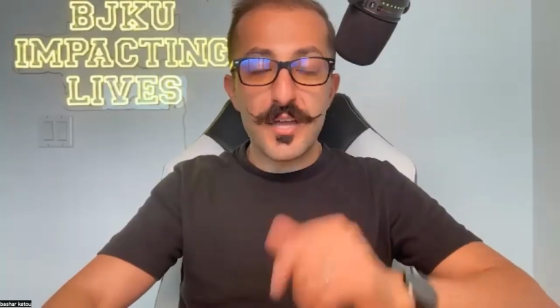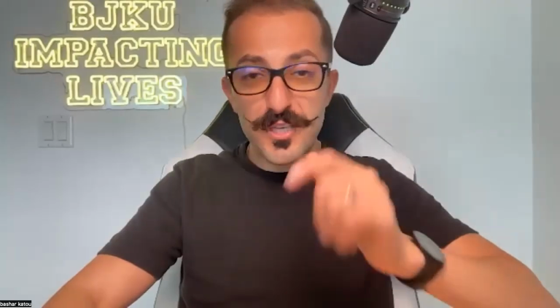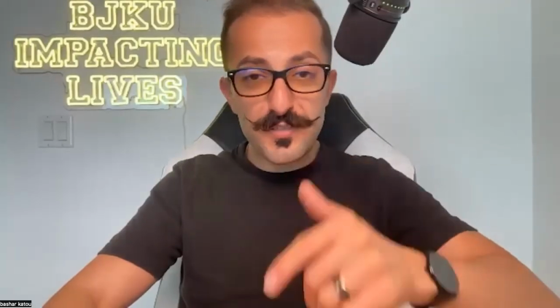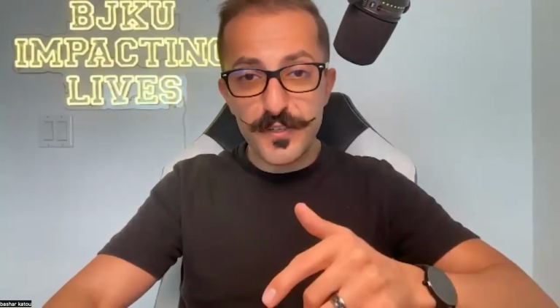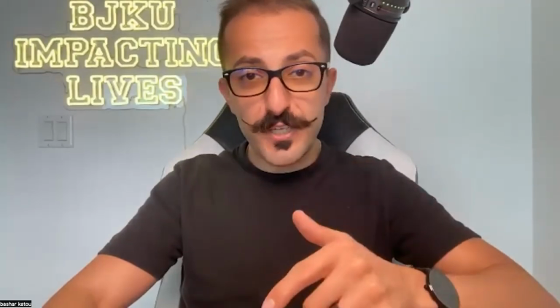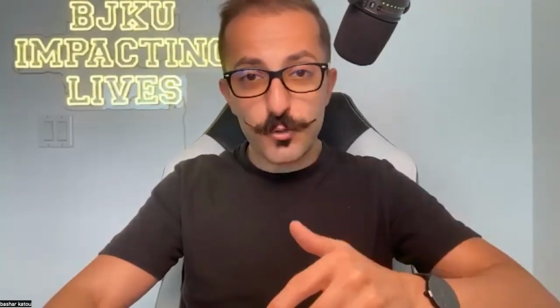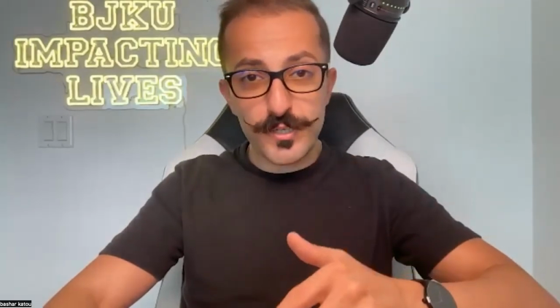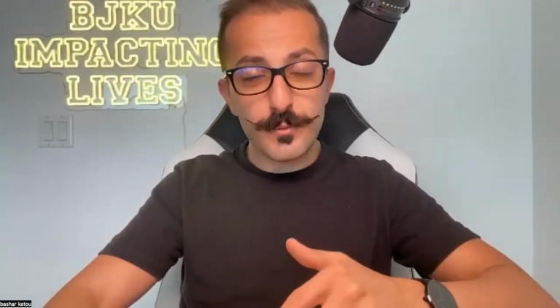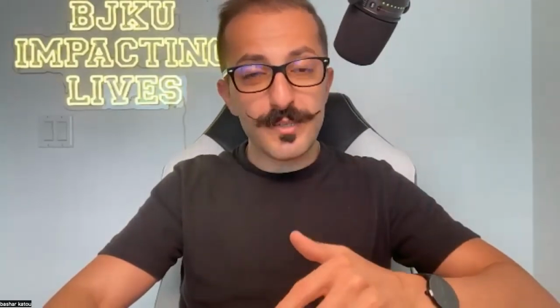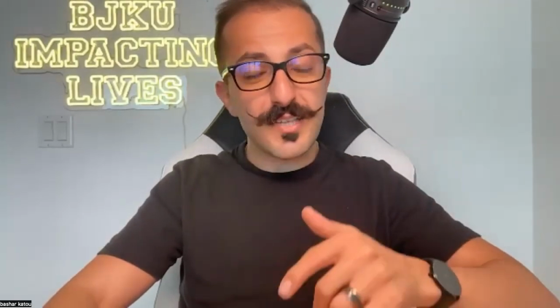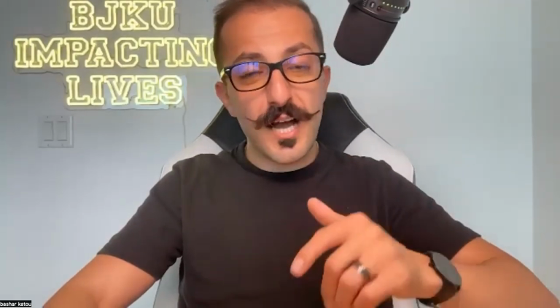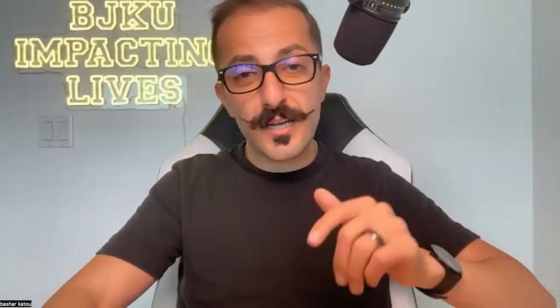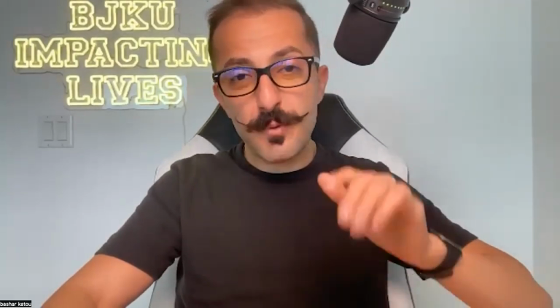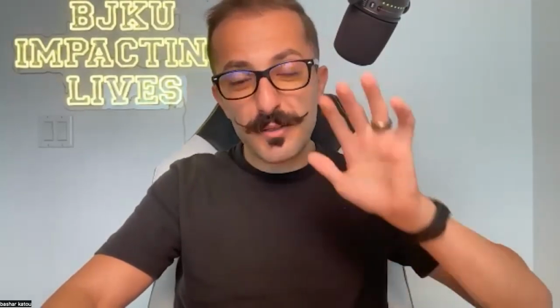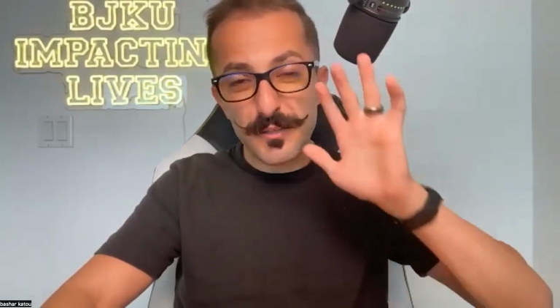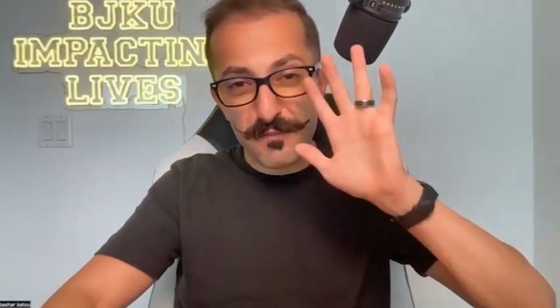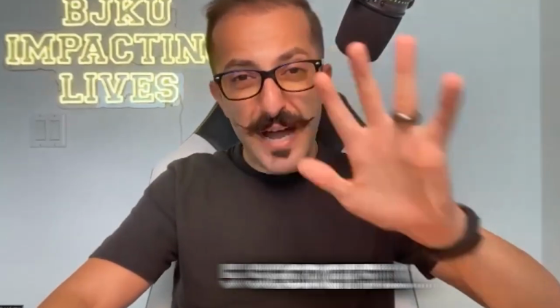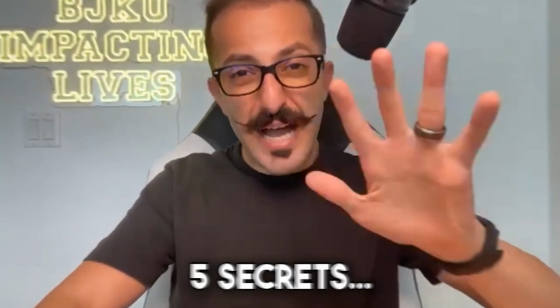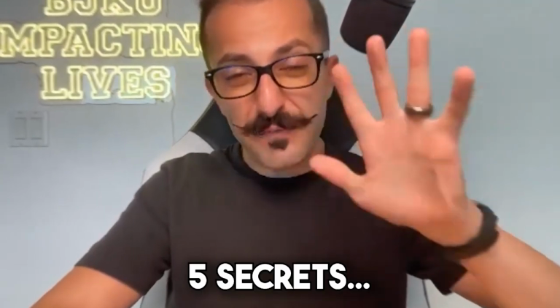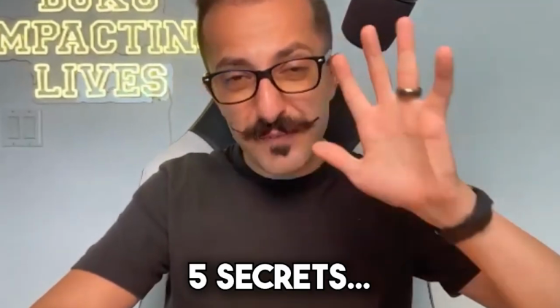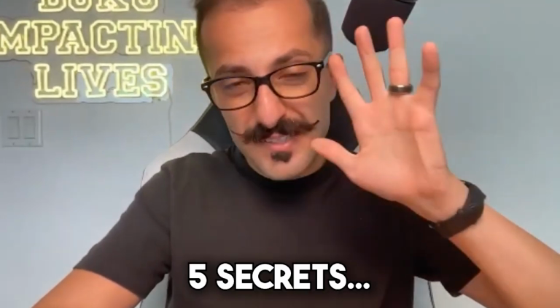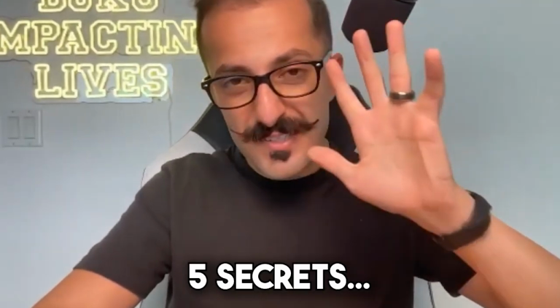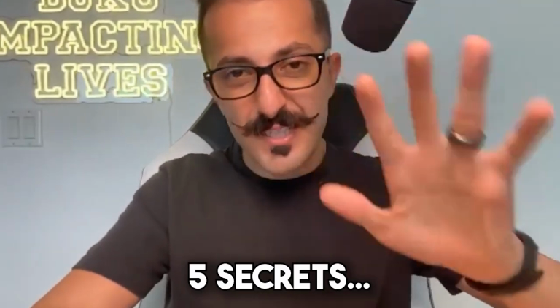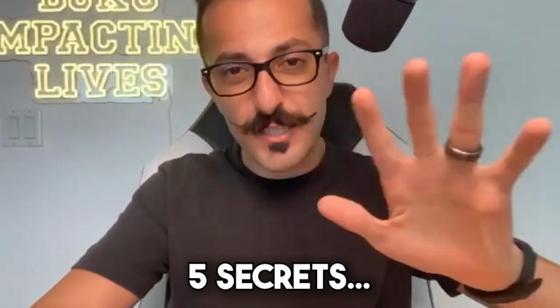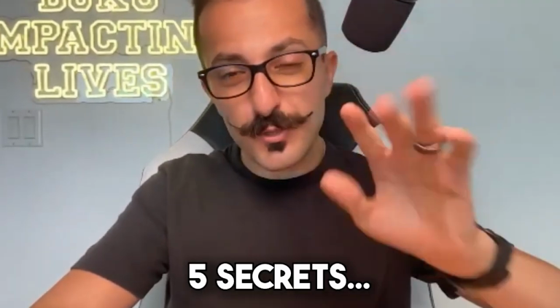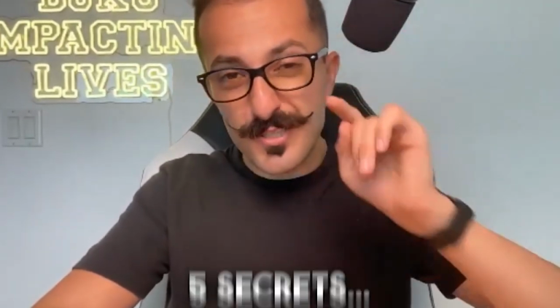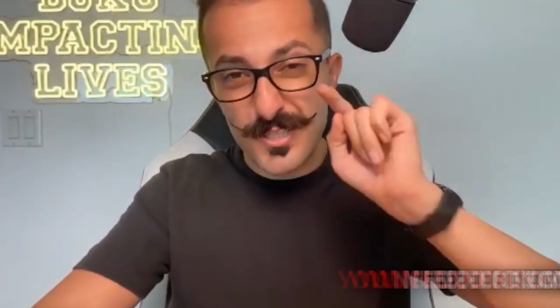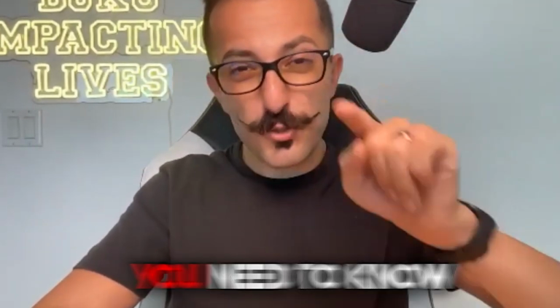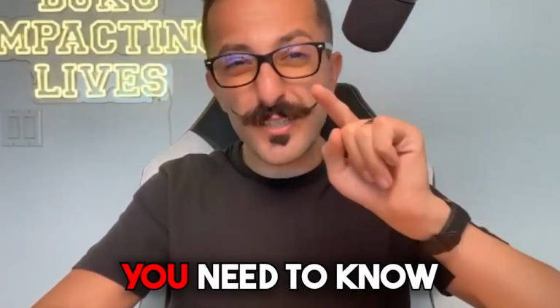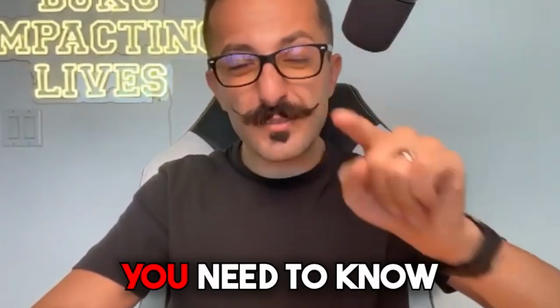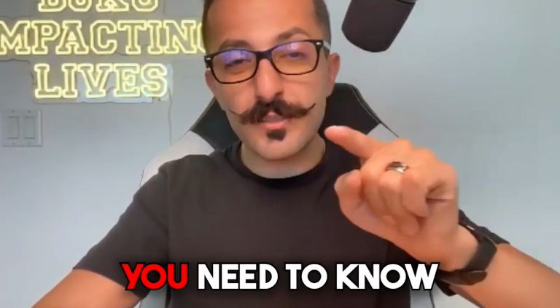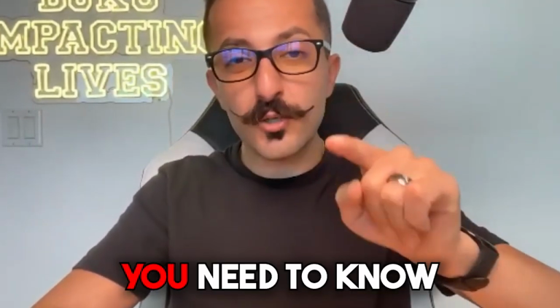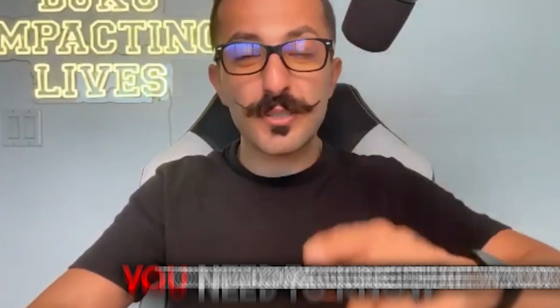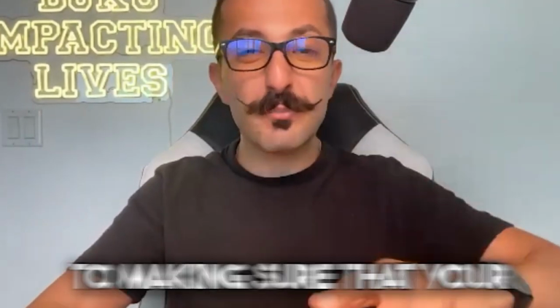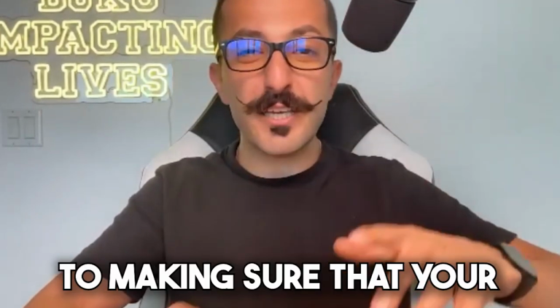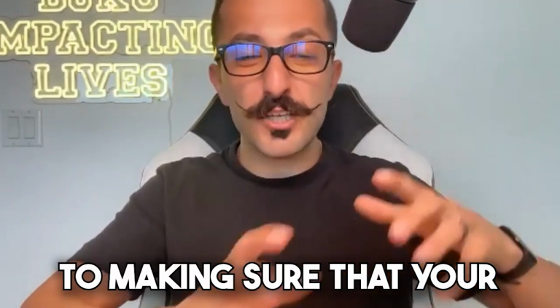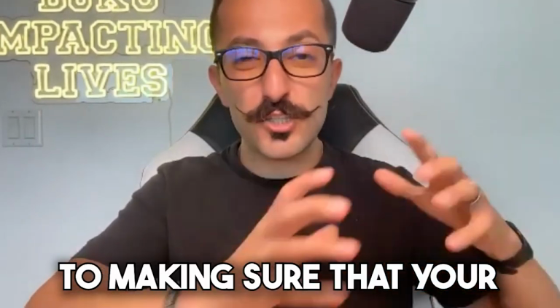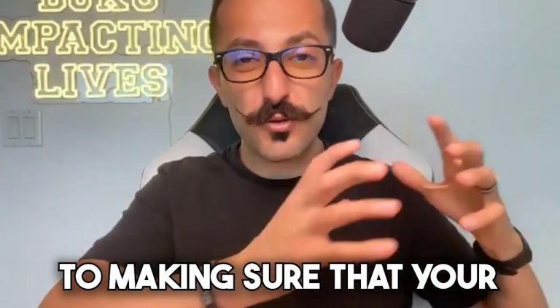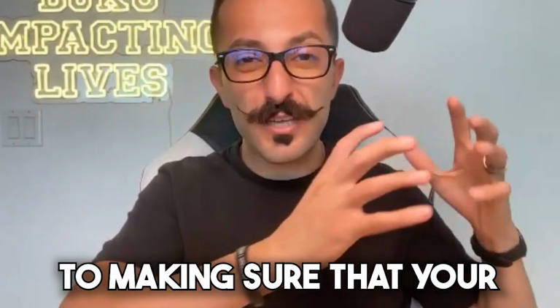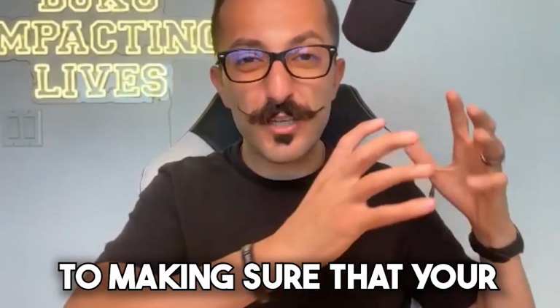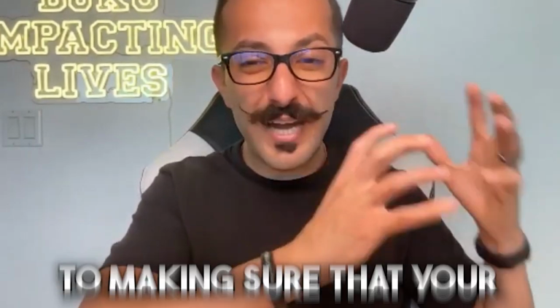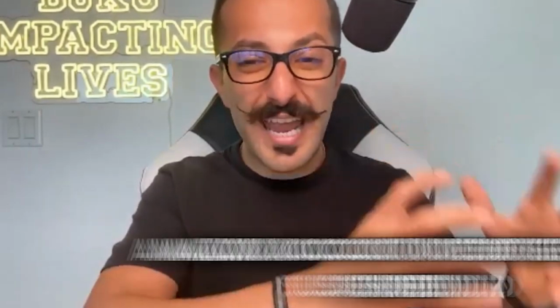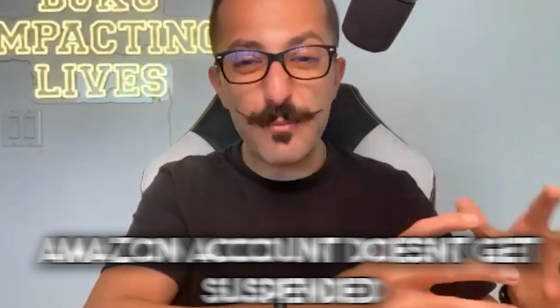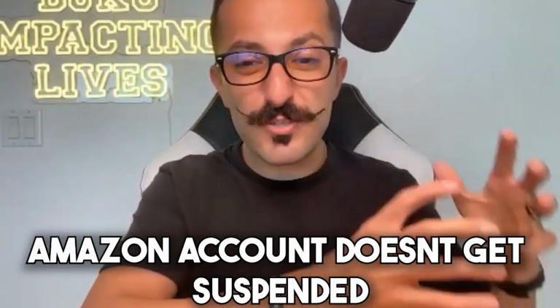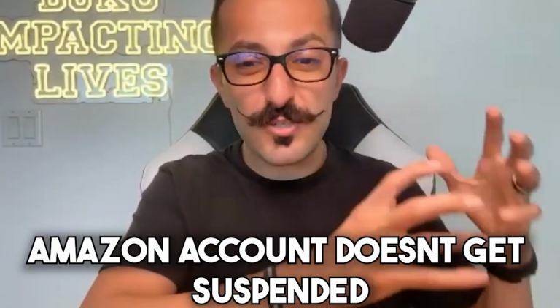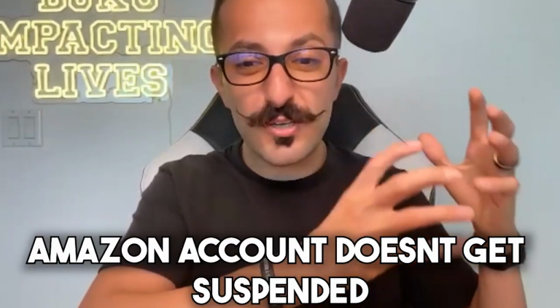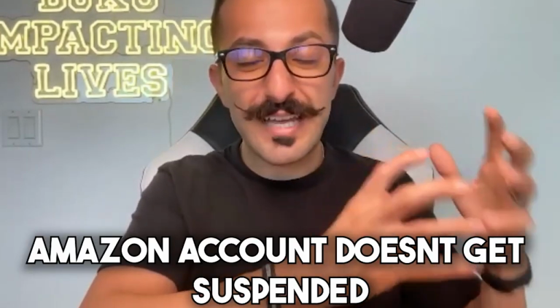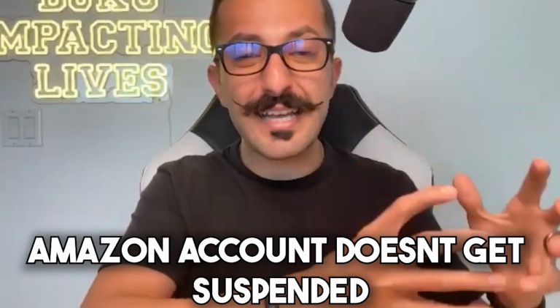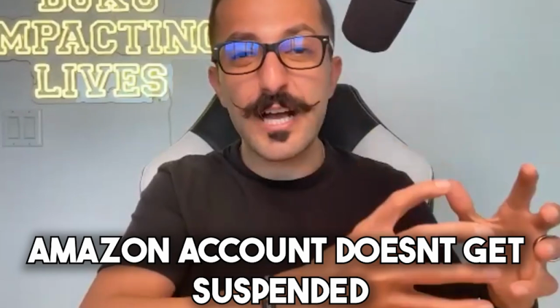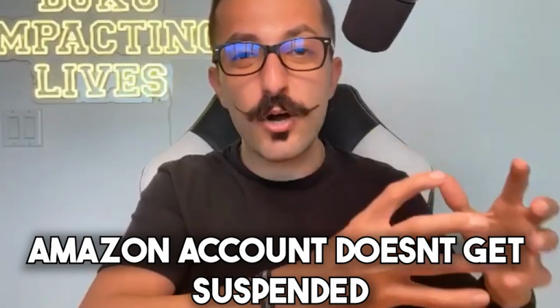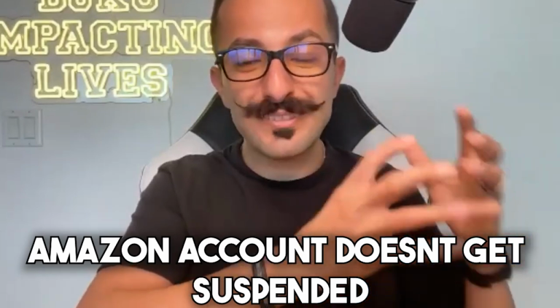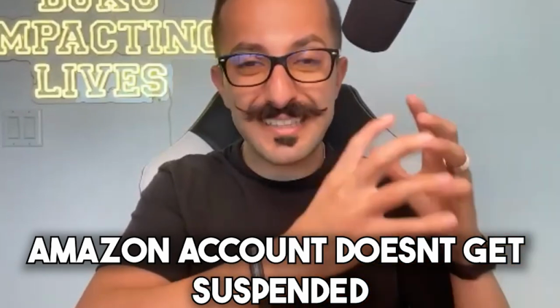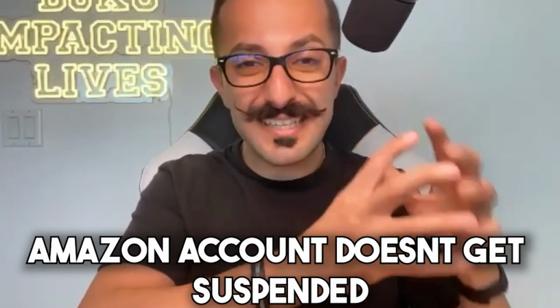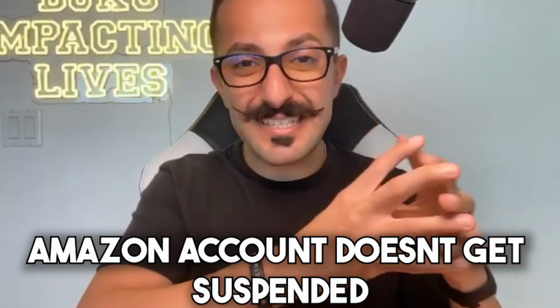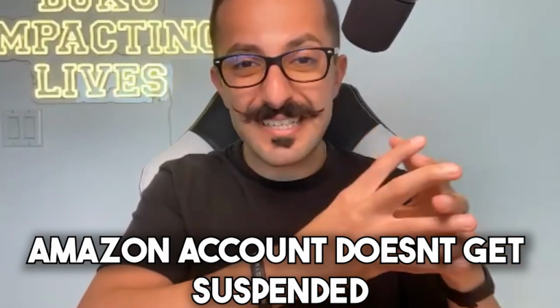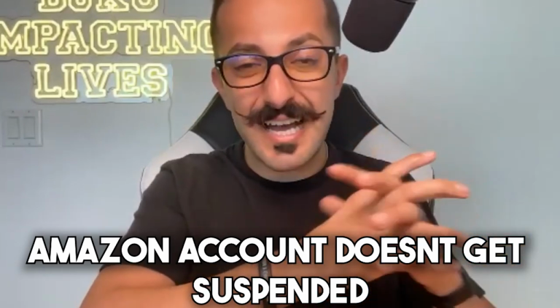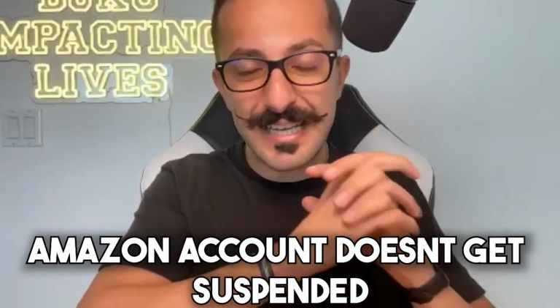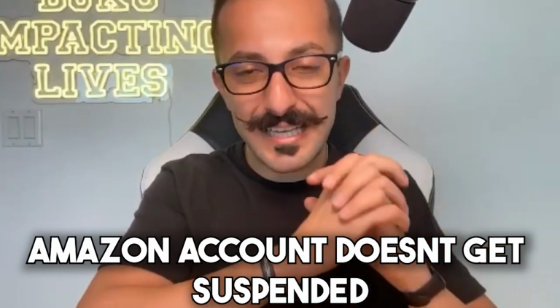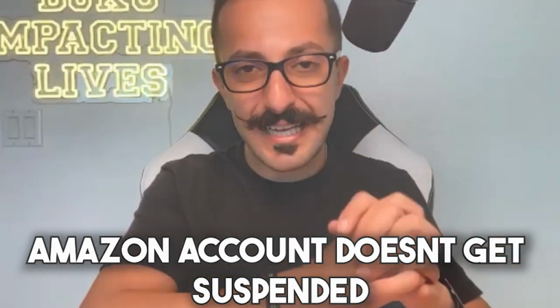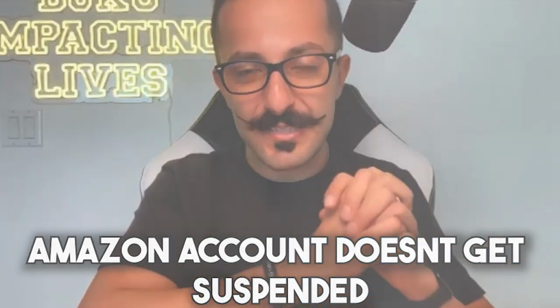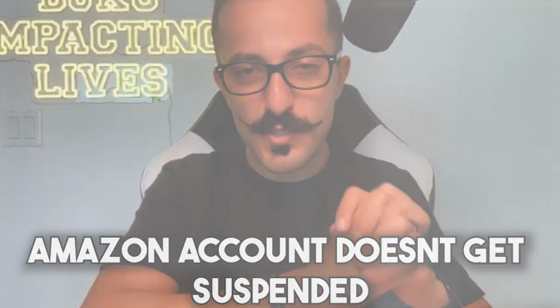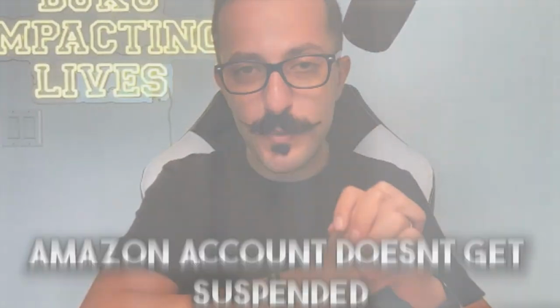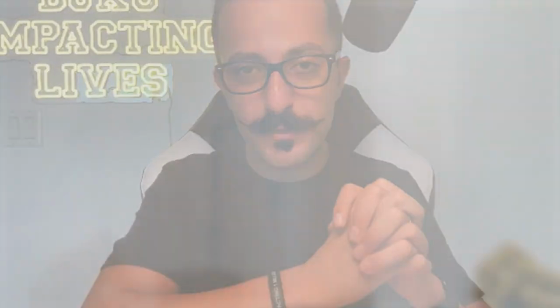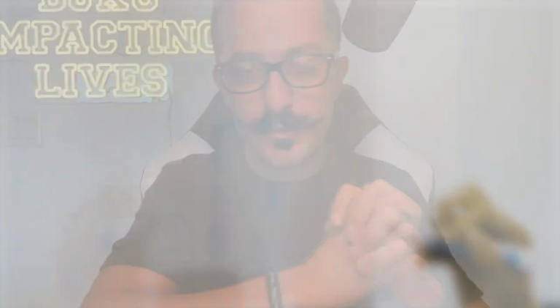In this video, we're going to be talking about the five secrets you need to know to making sure that your Amazon account does not get suspended.